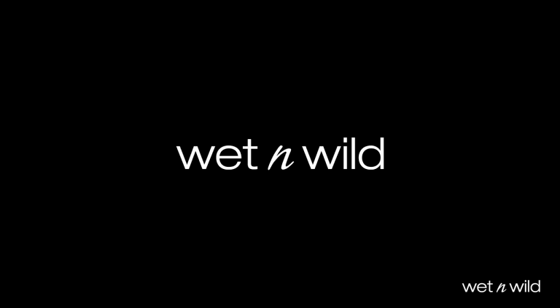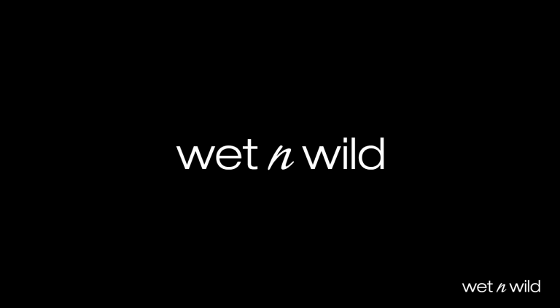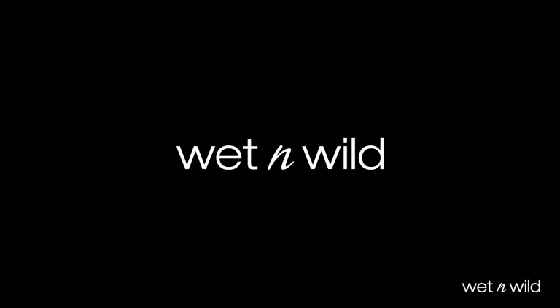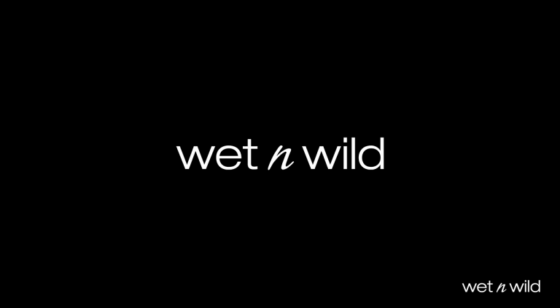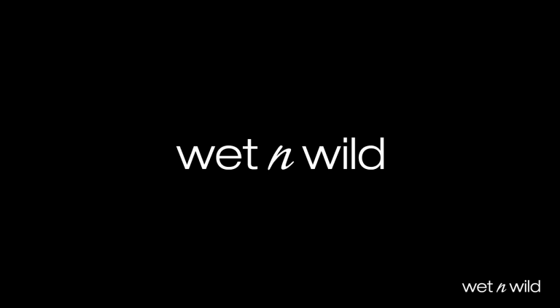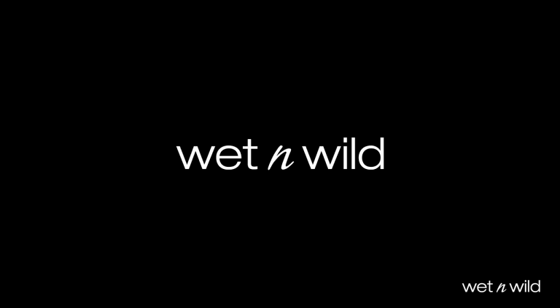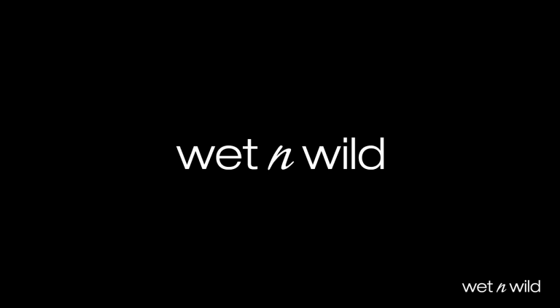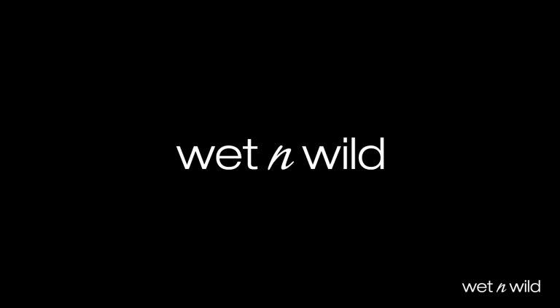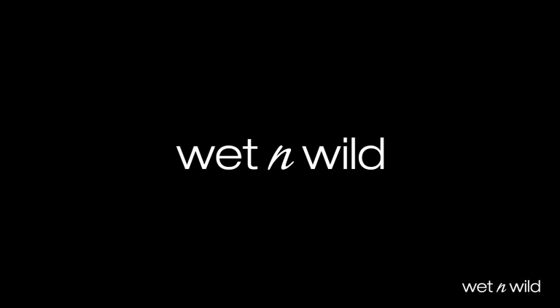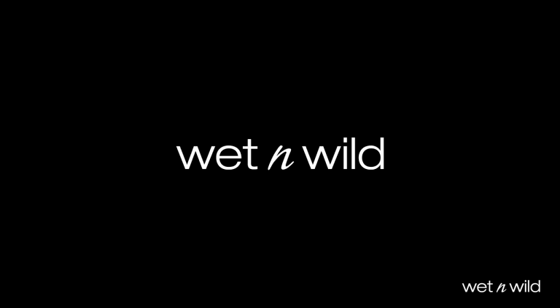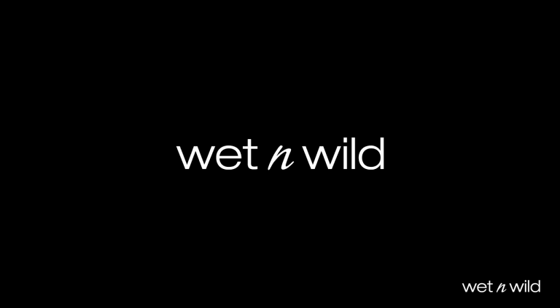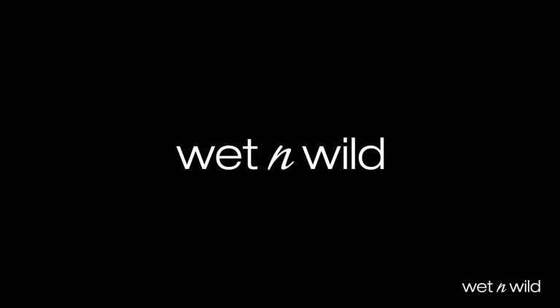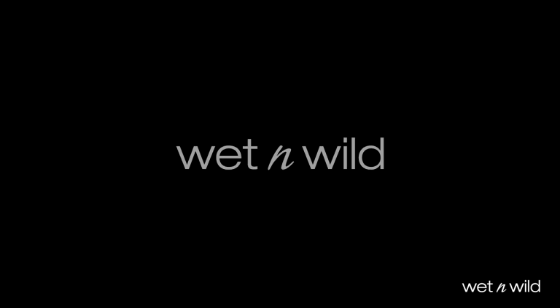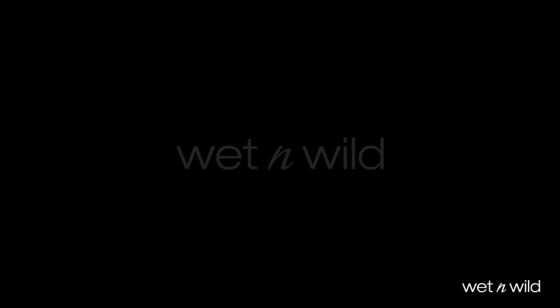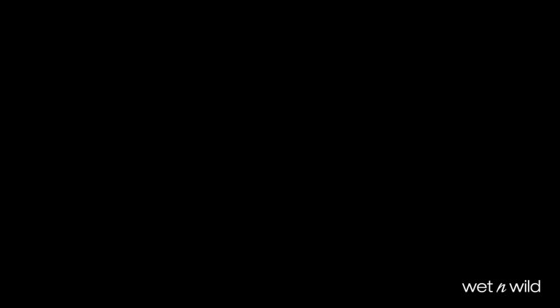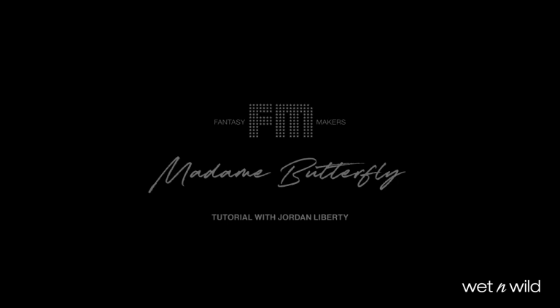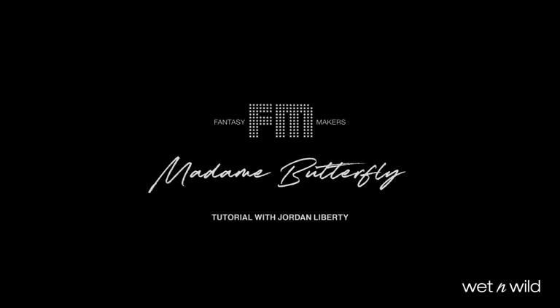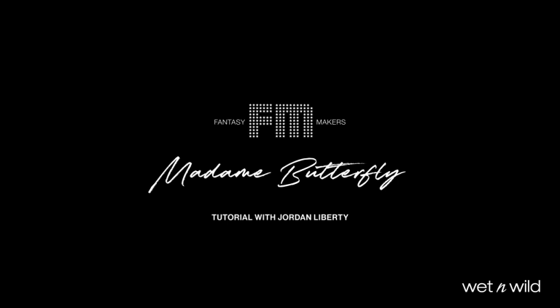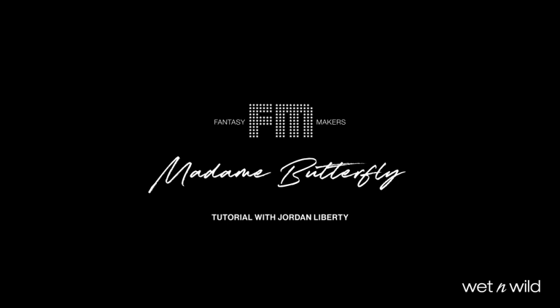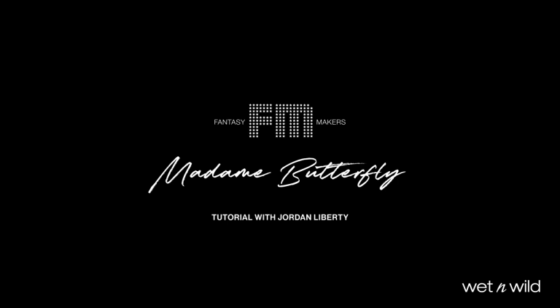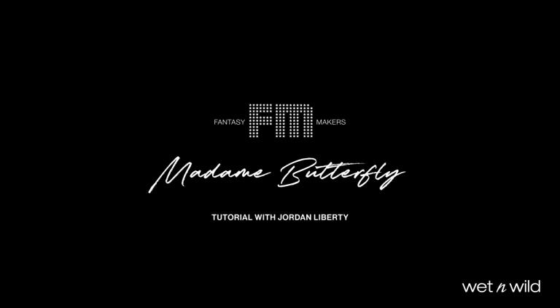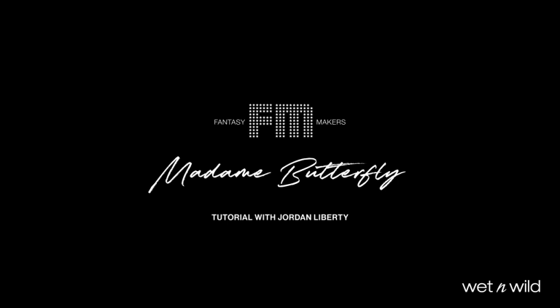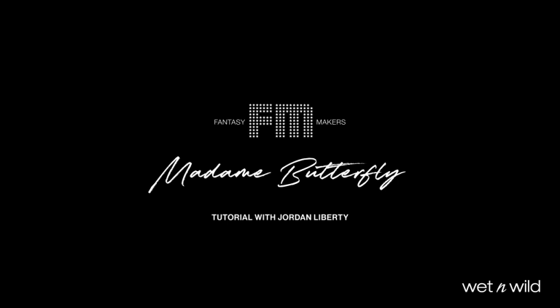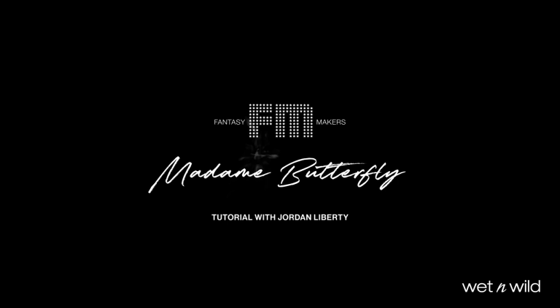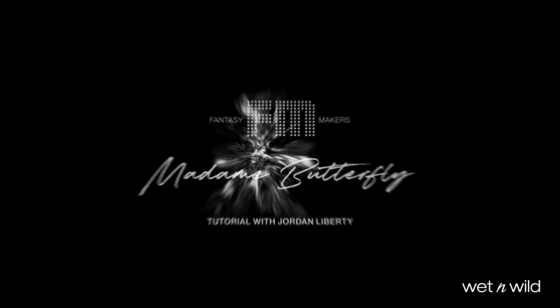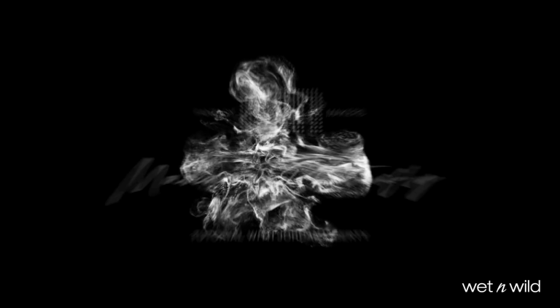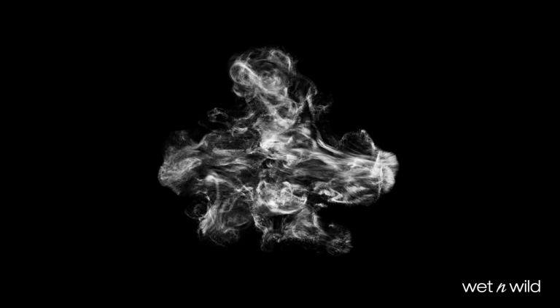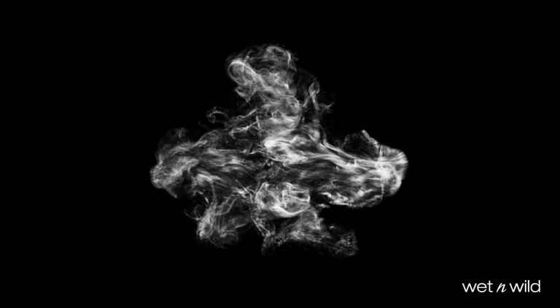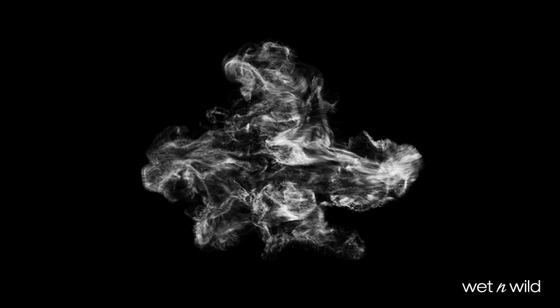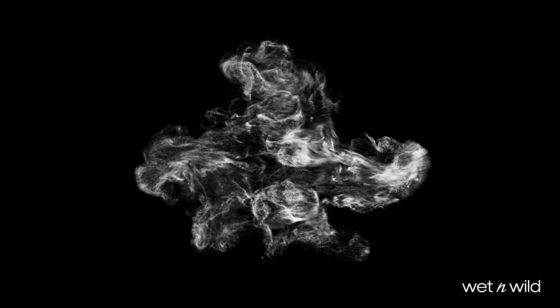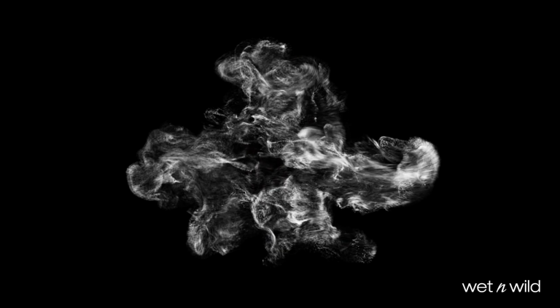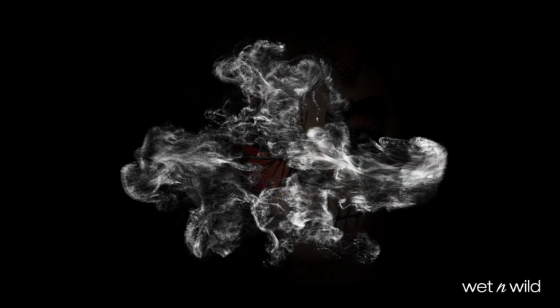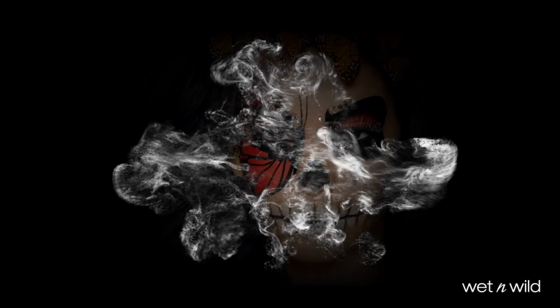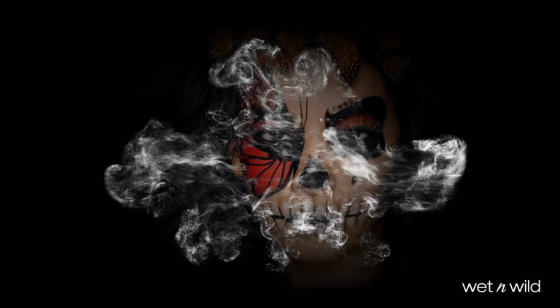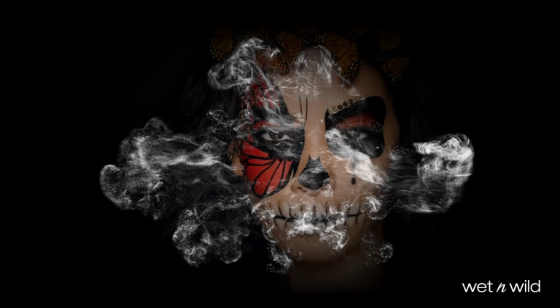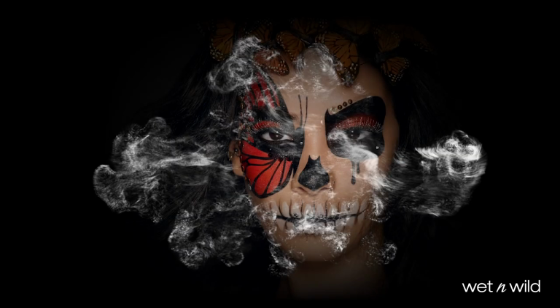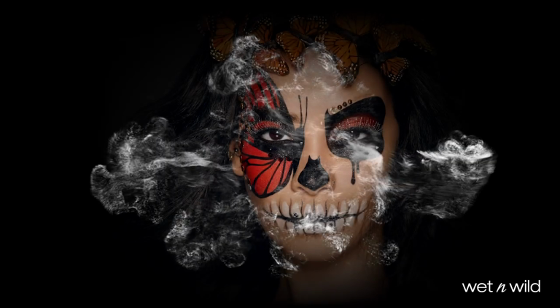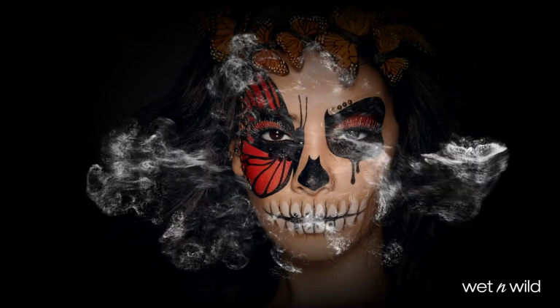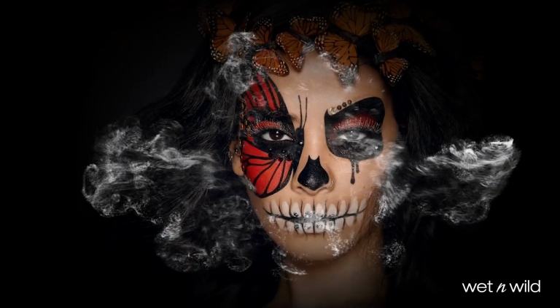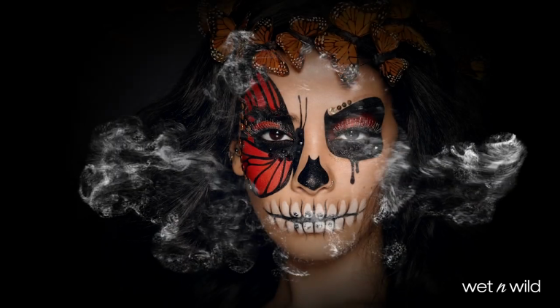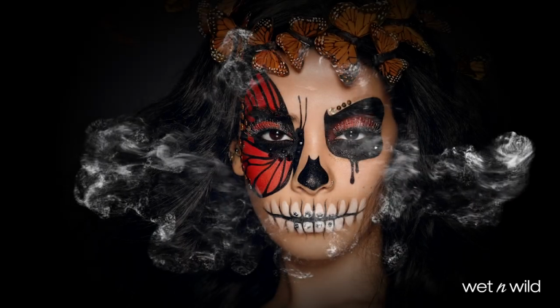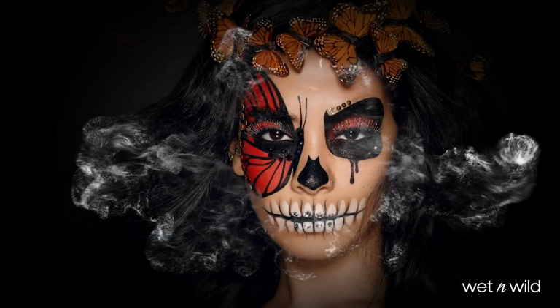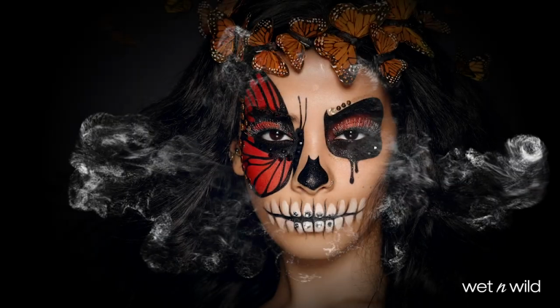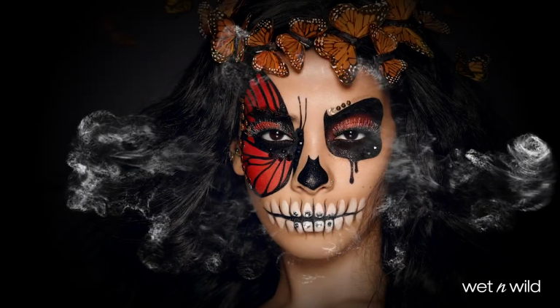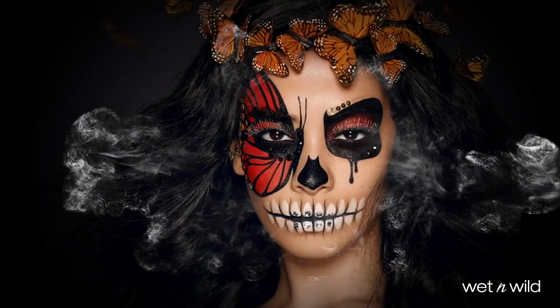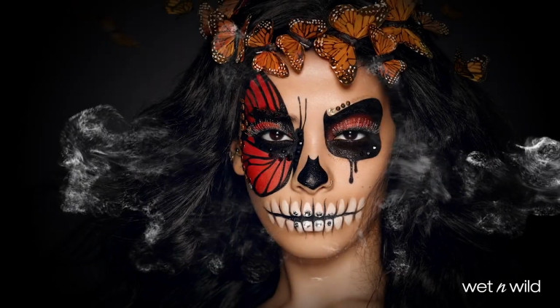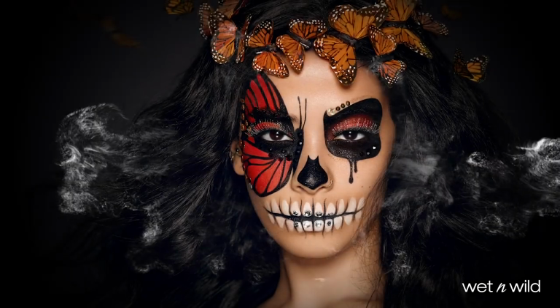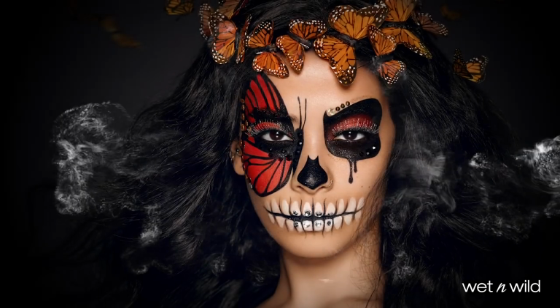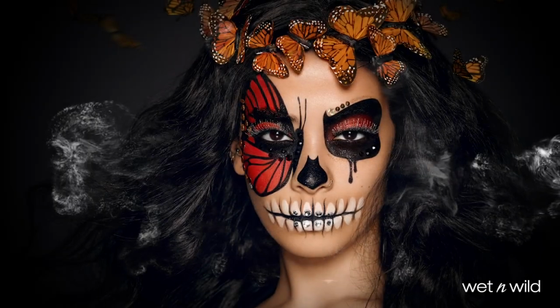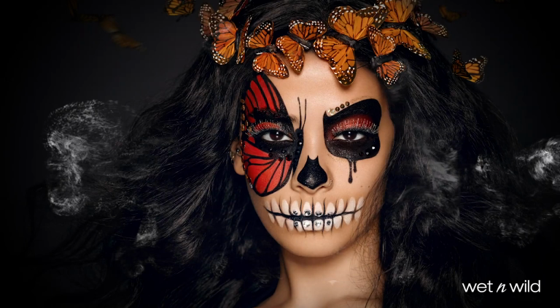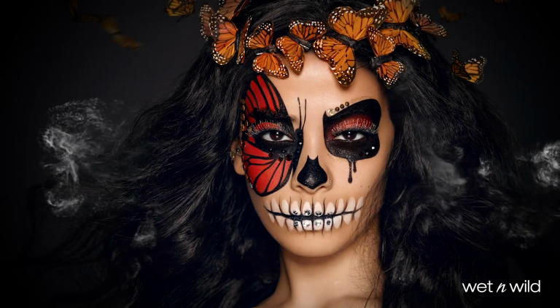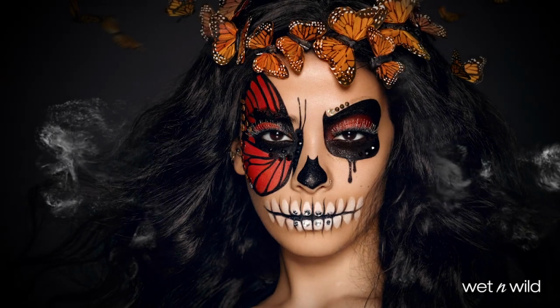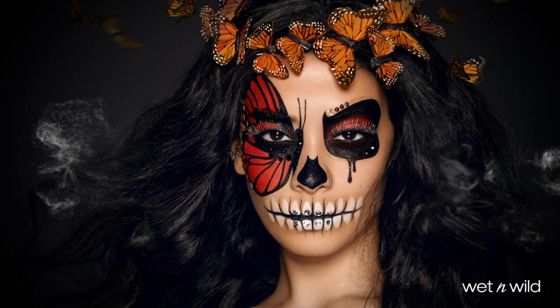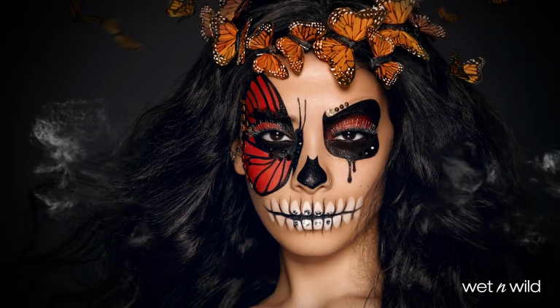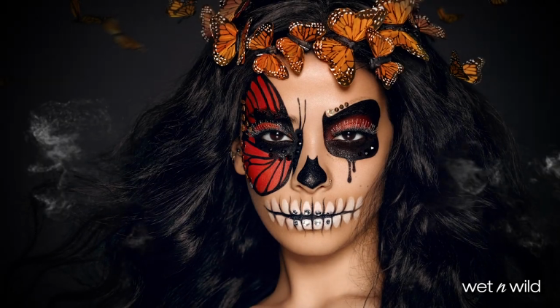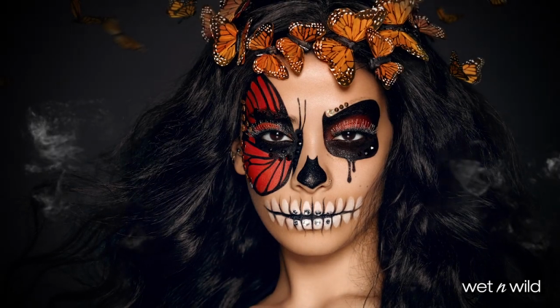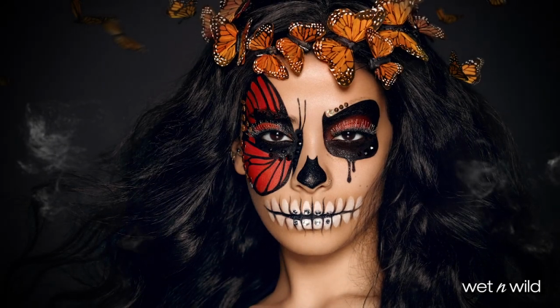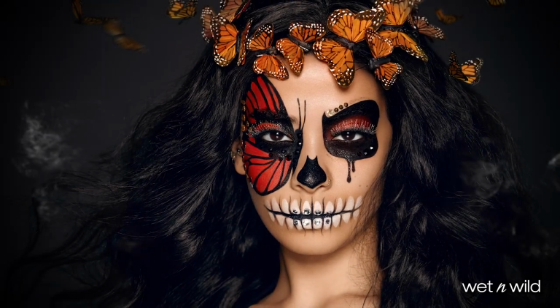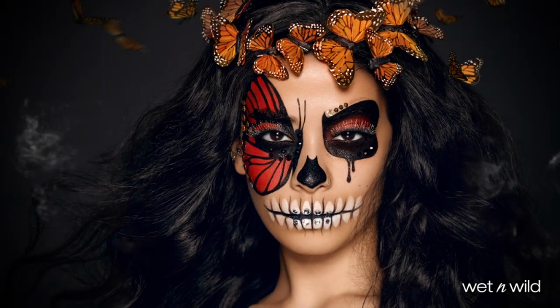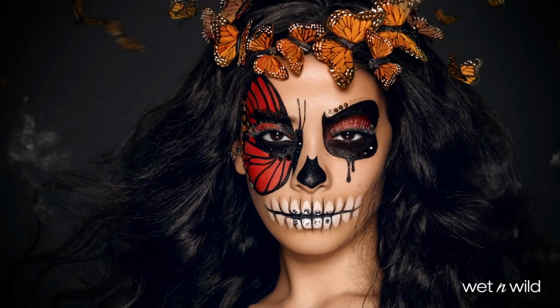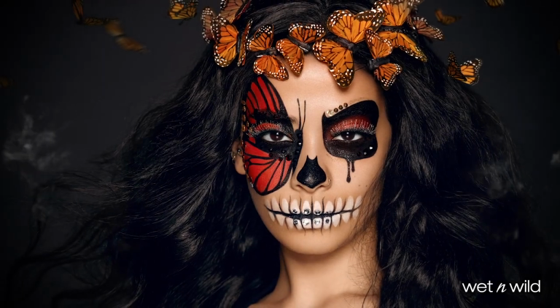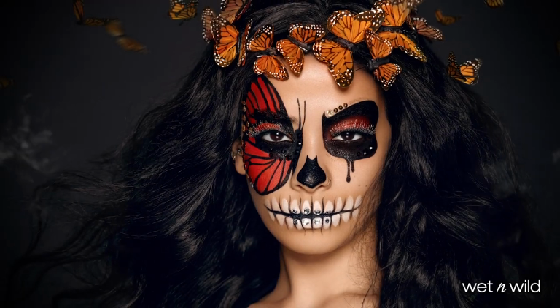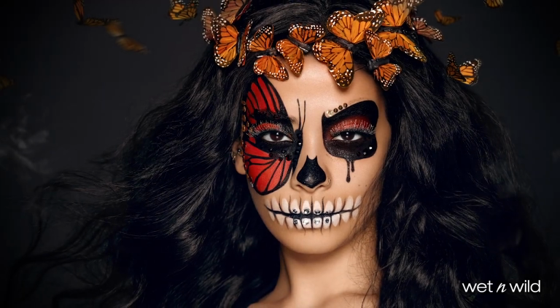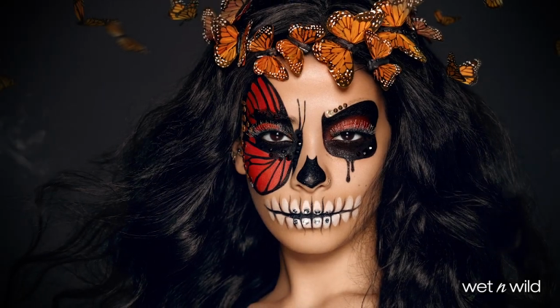Hey guys, Jordan Liberty here. Listen up for tips on these seriously glam Halloween looks using all Wet n Wild Fantasy Maker's makeup.